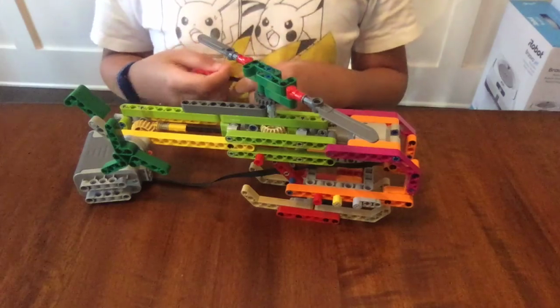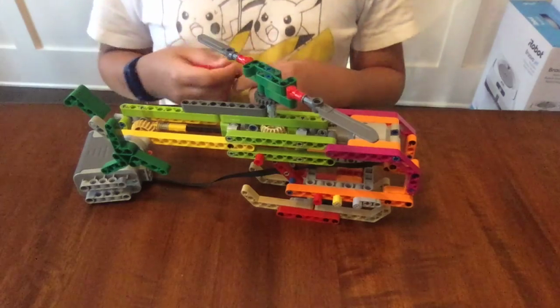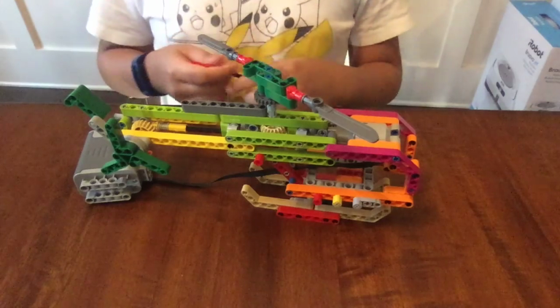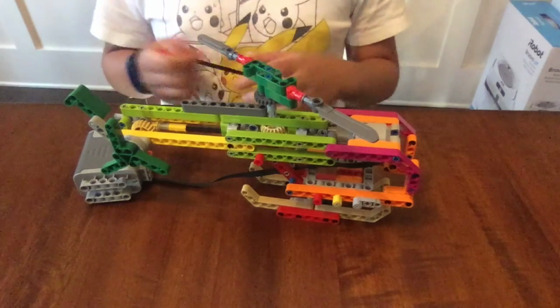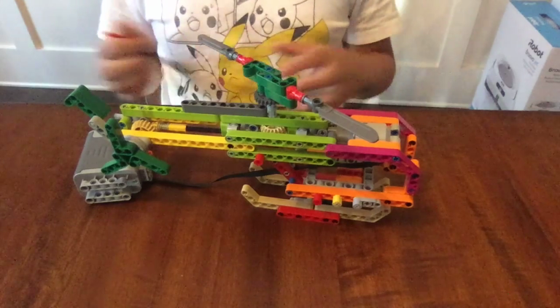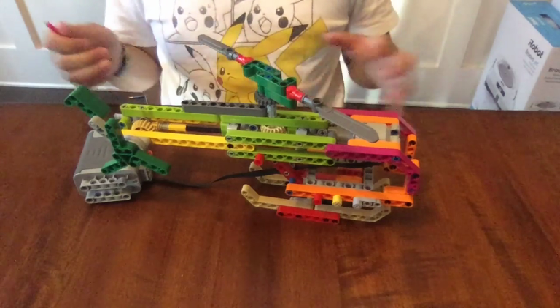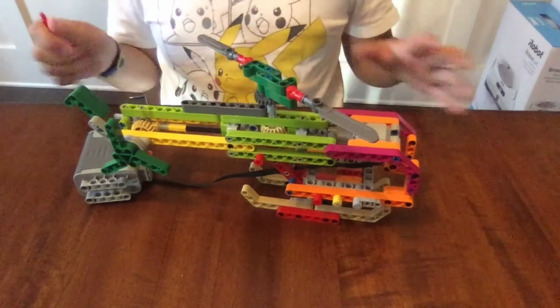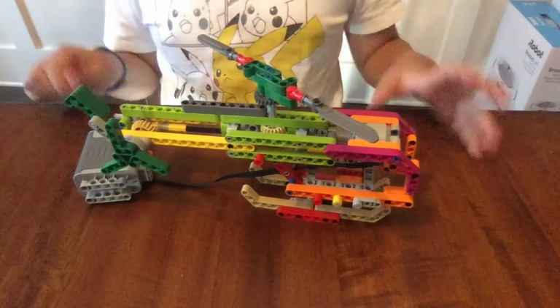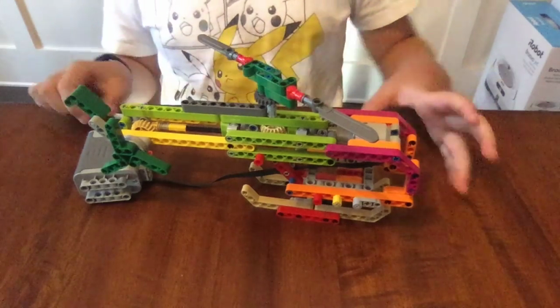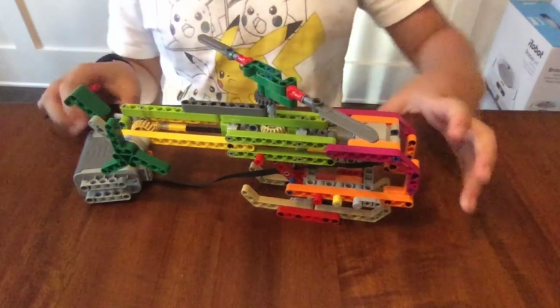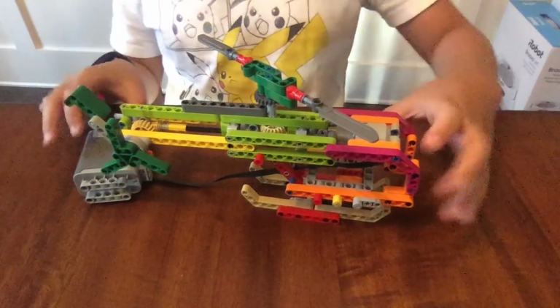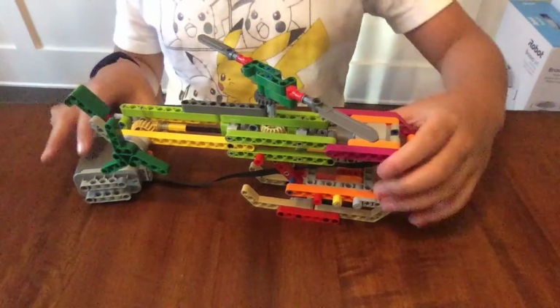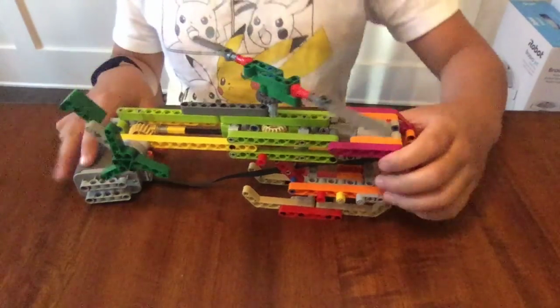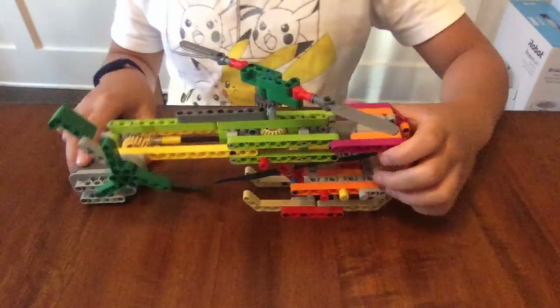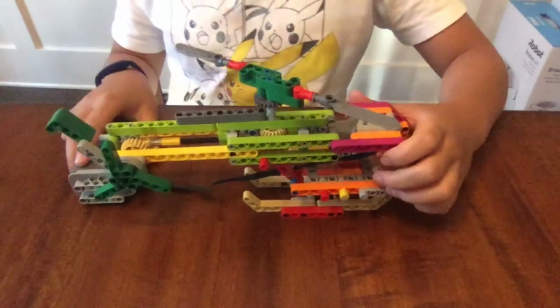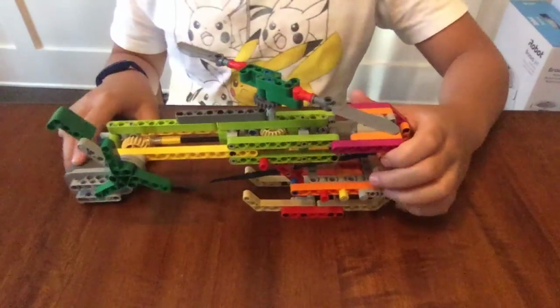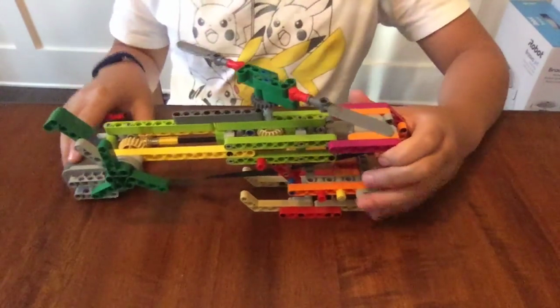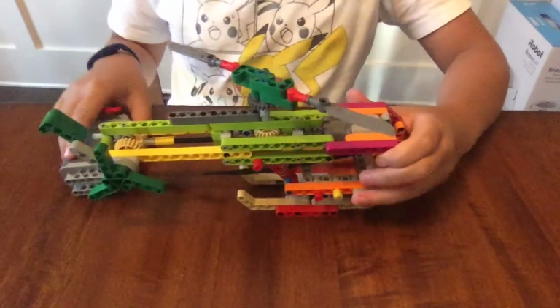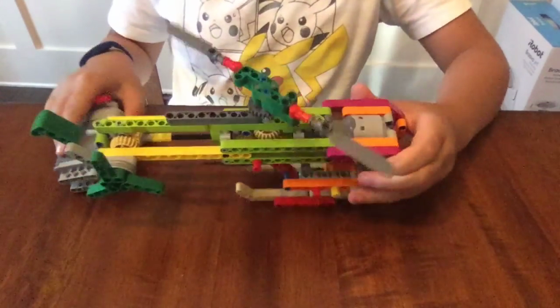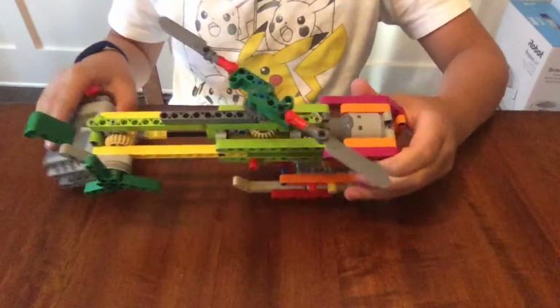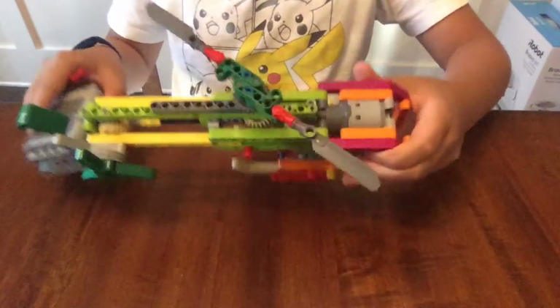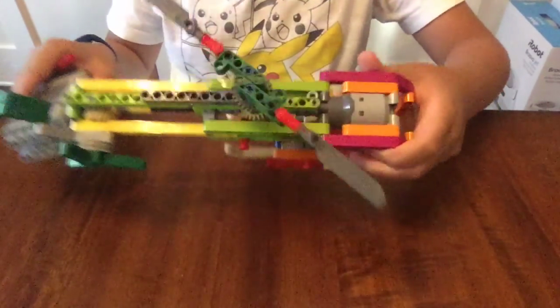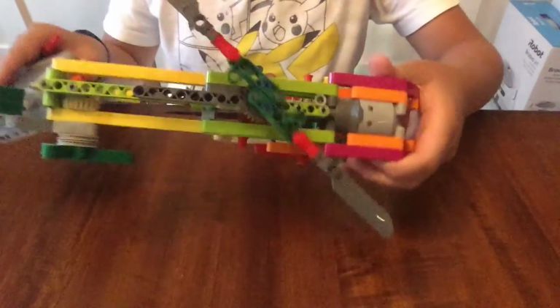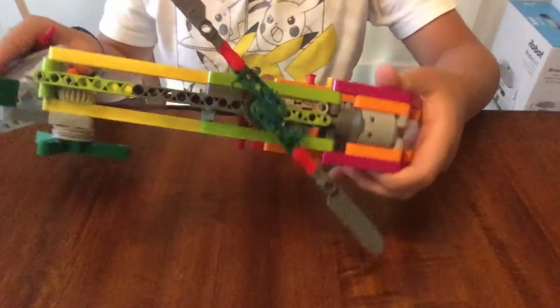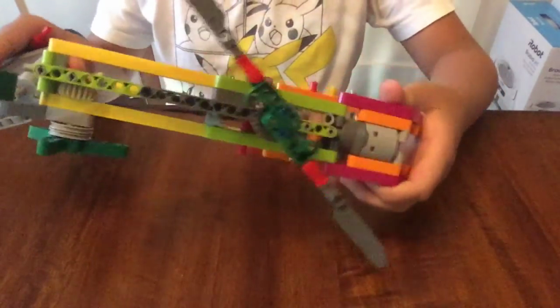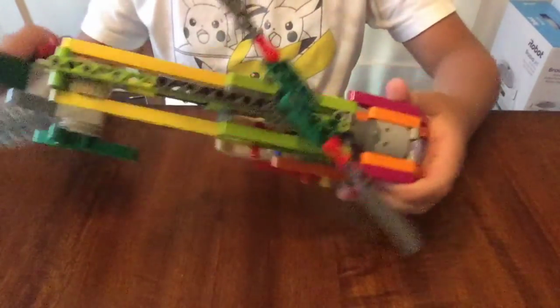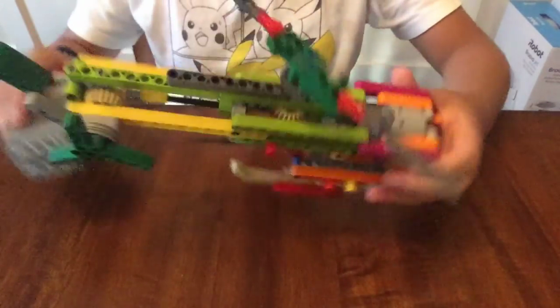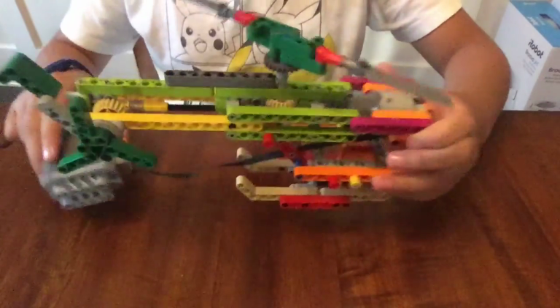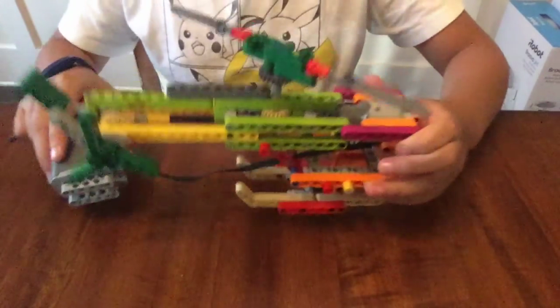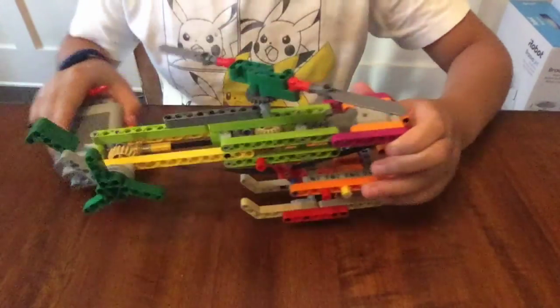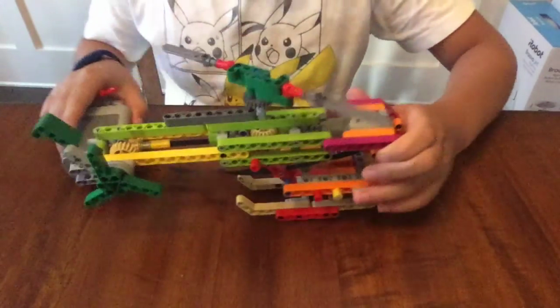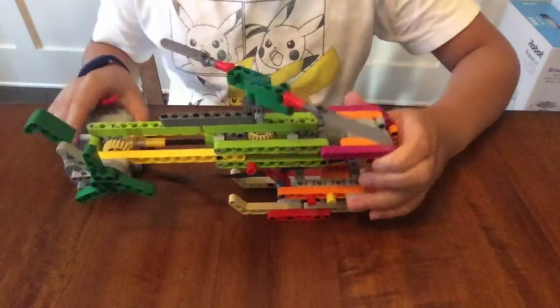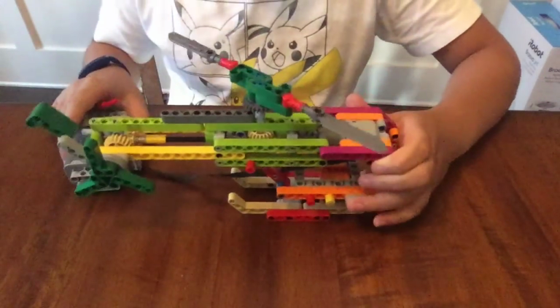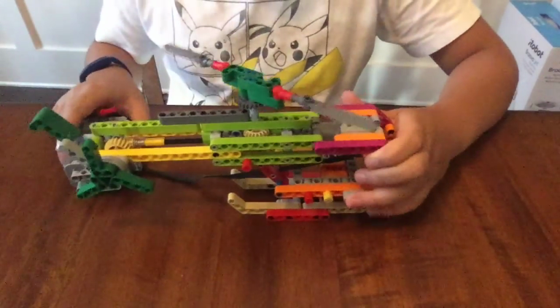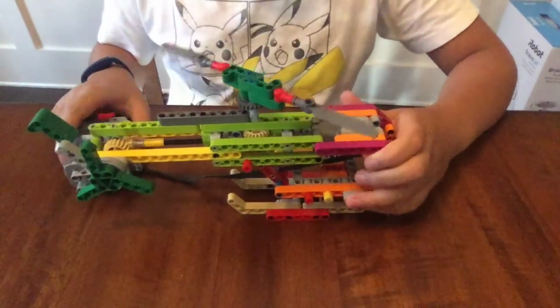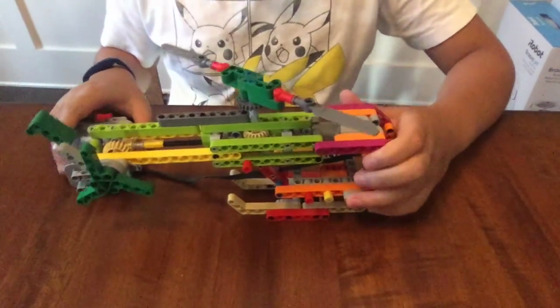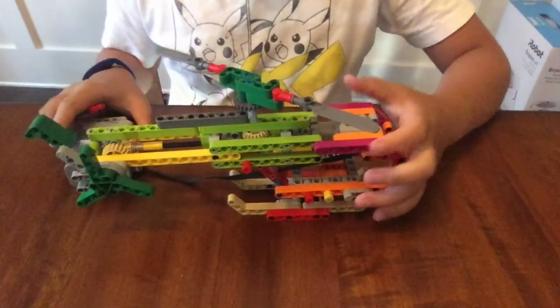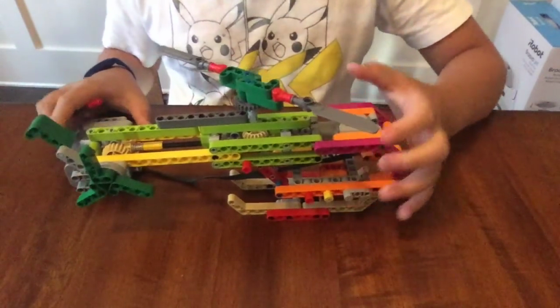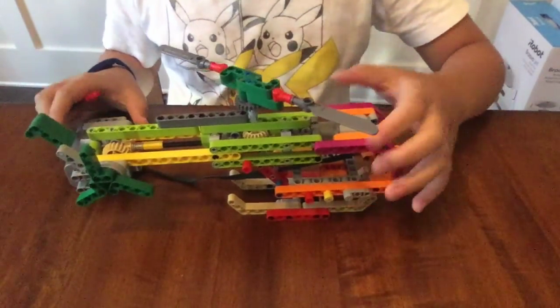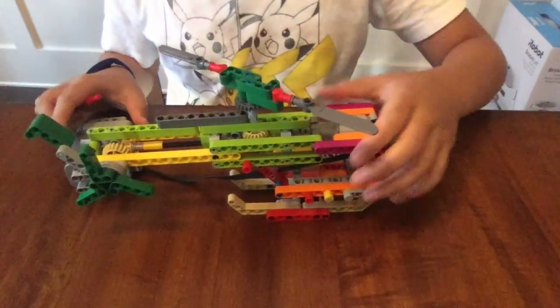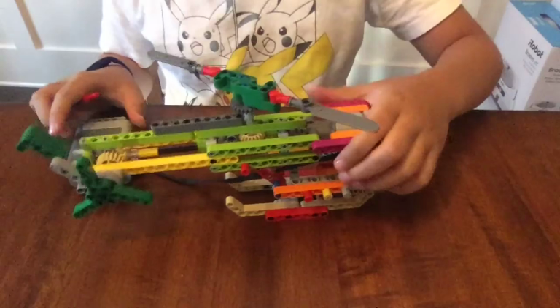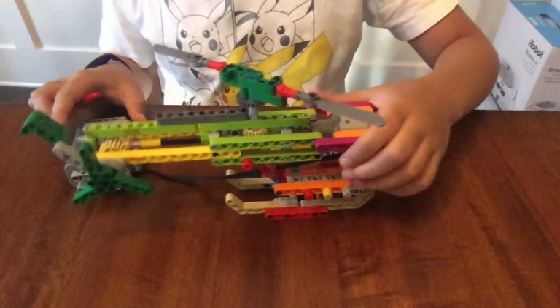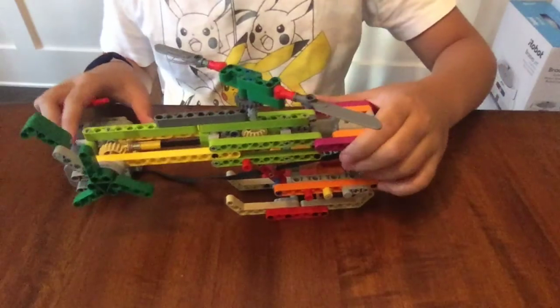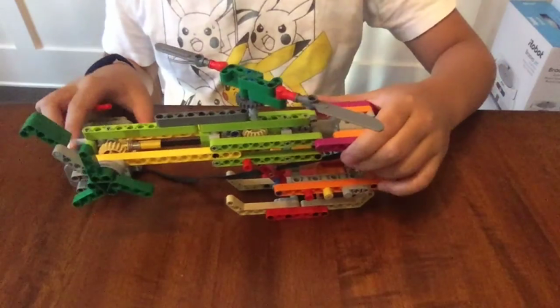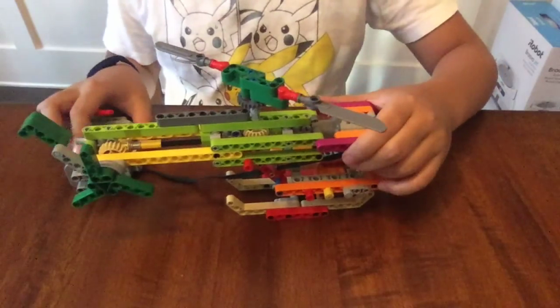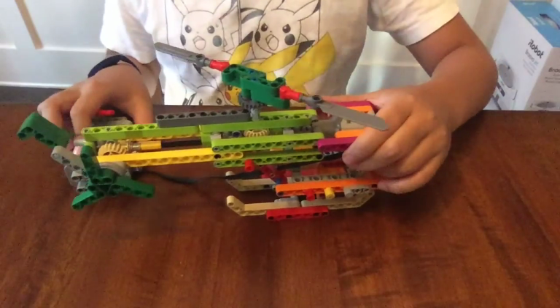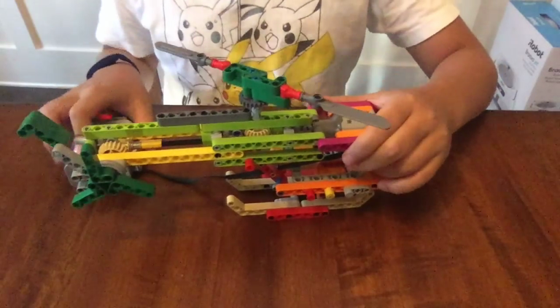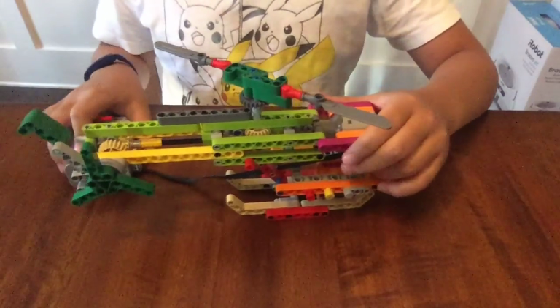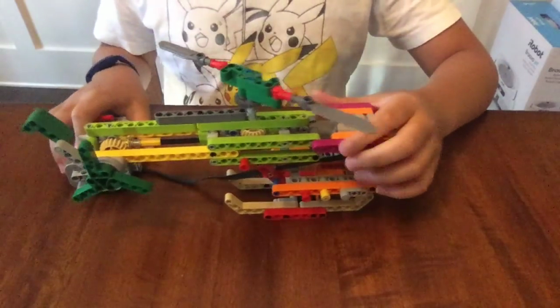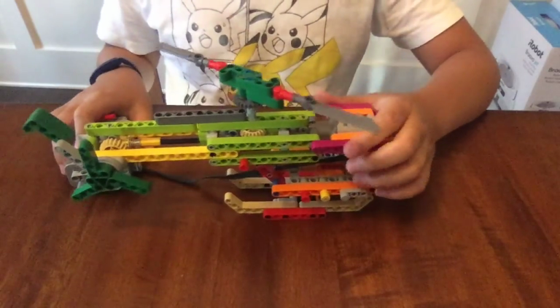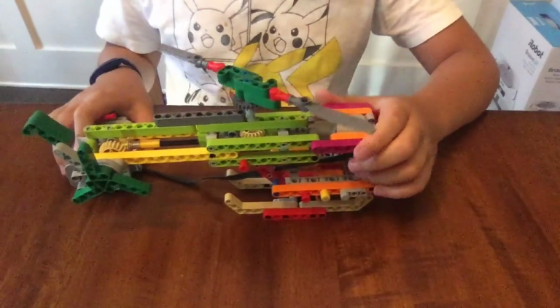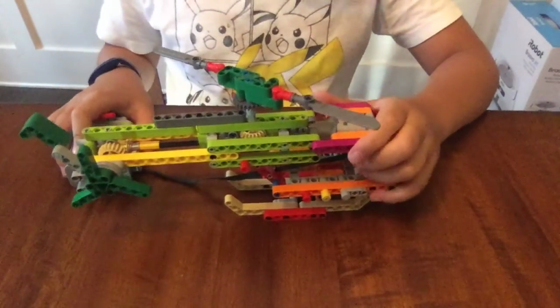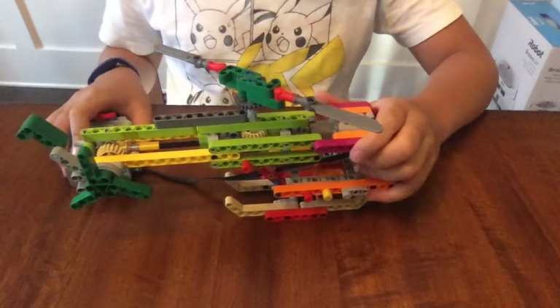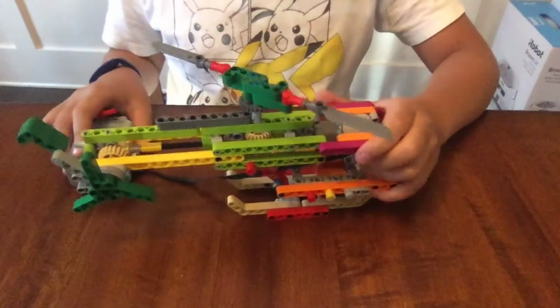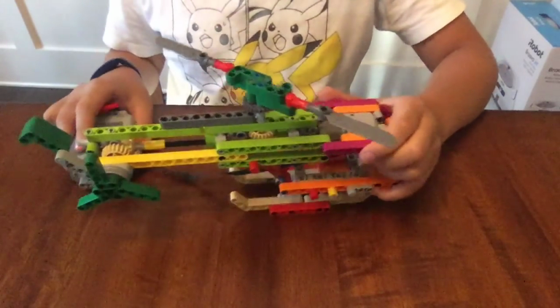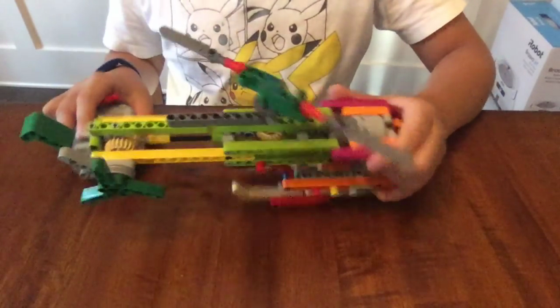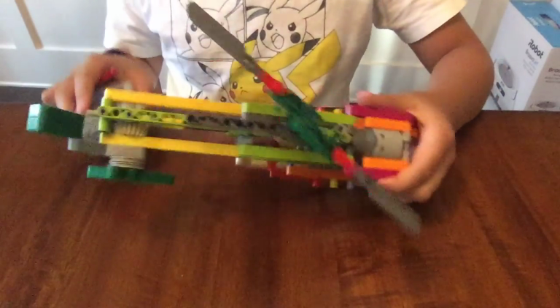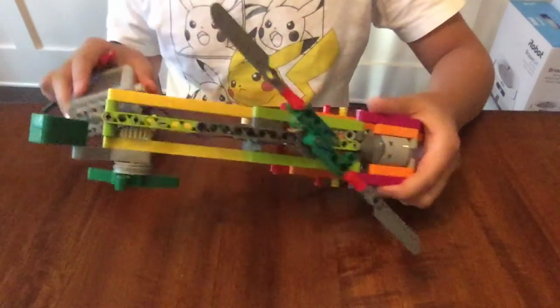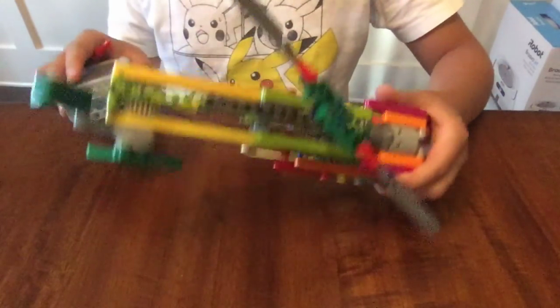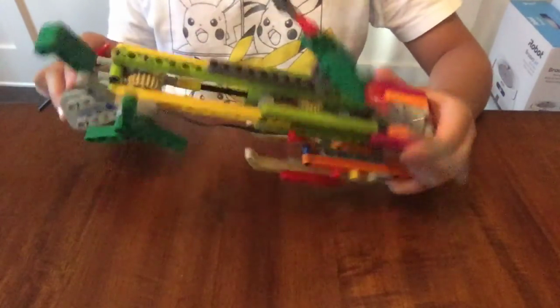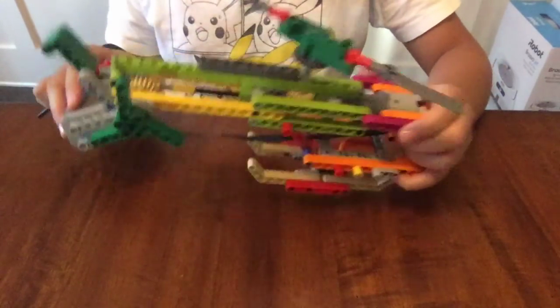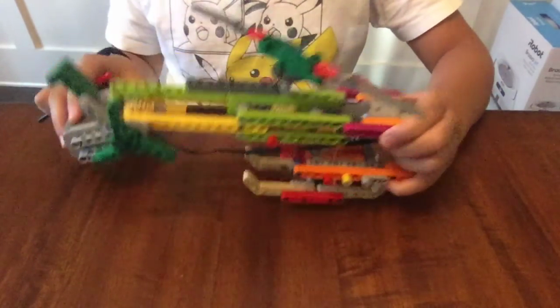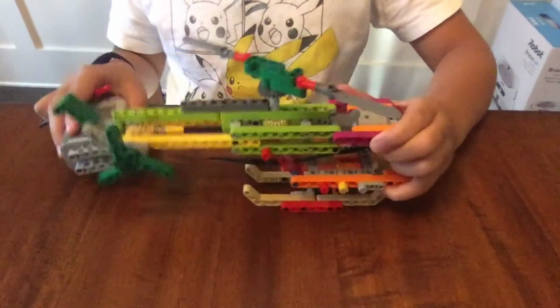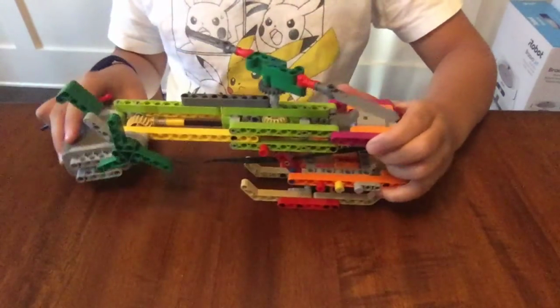Hey everyone, welcome back. Today's model is this helicopter model. Even, sadly, it can't fly, but it's still cool.